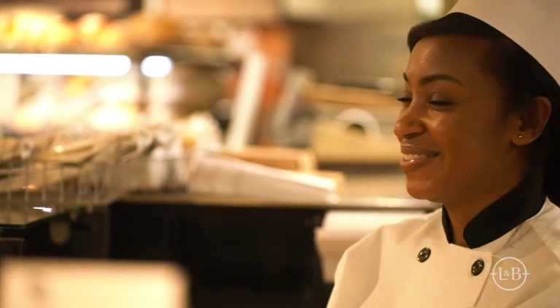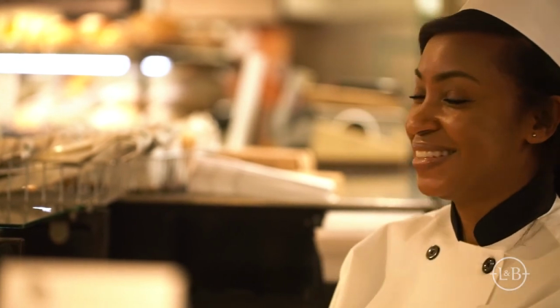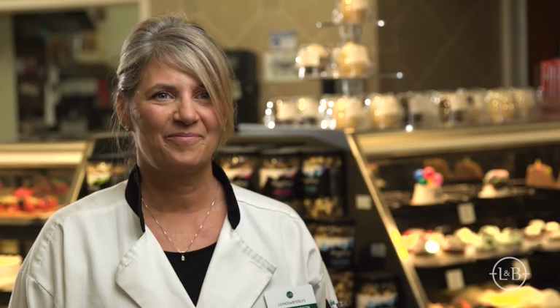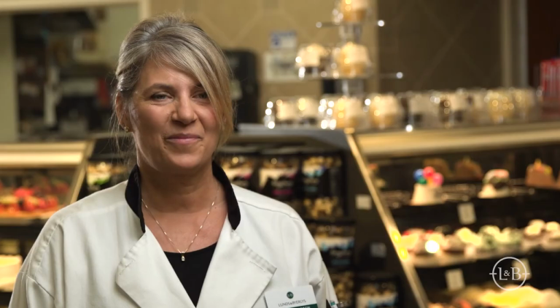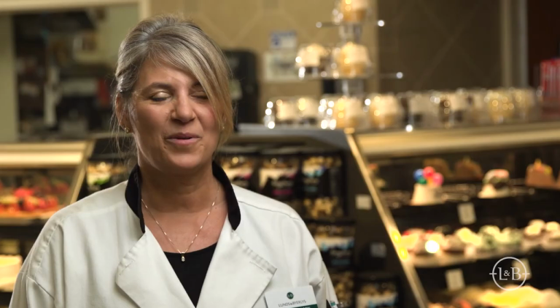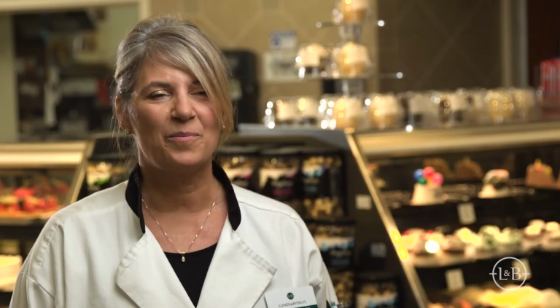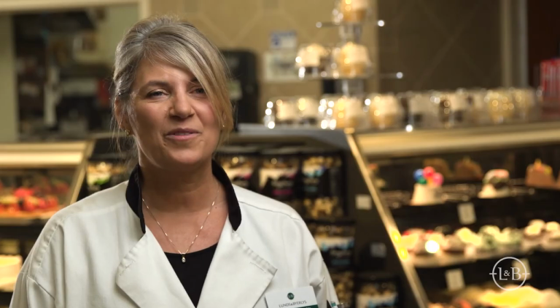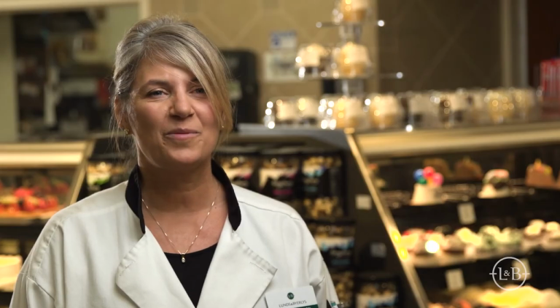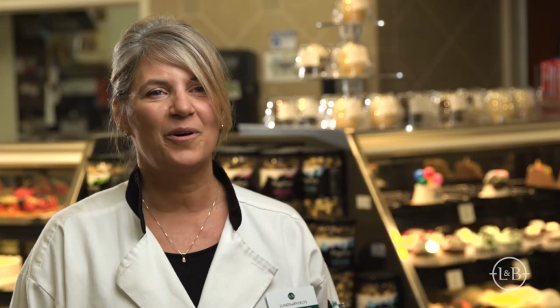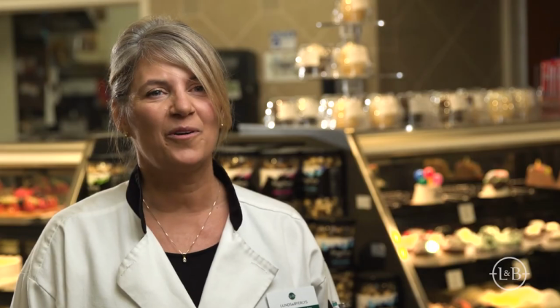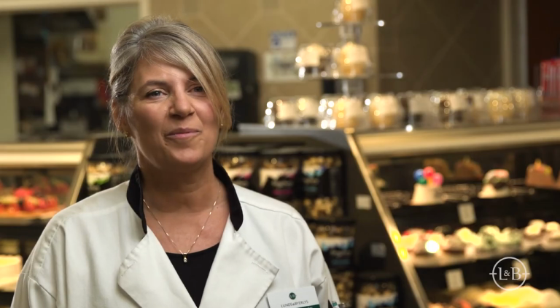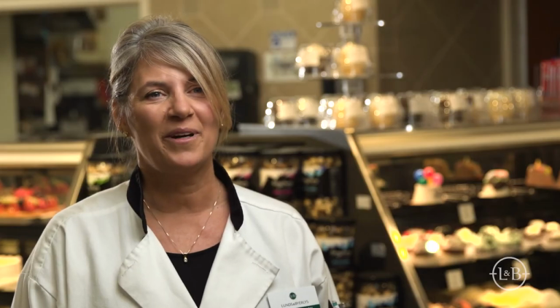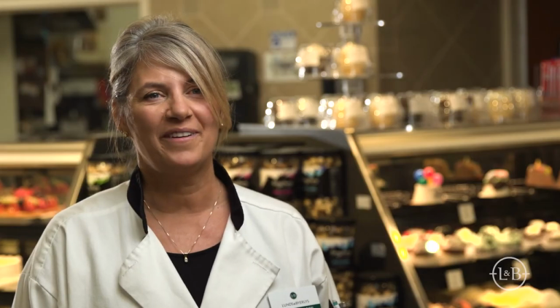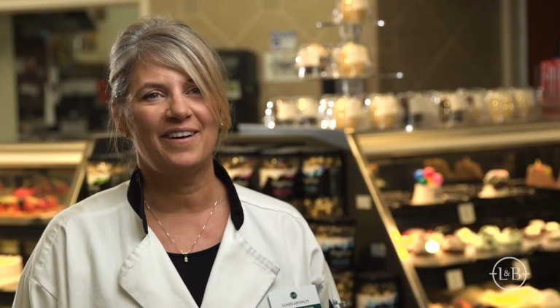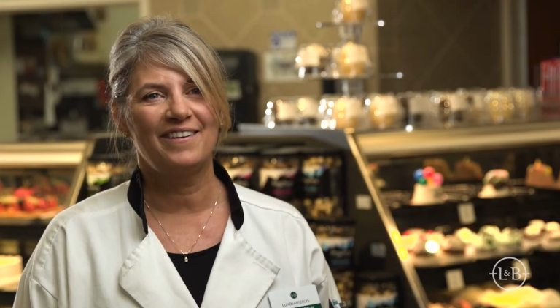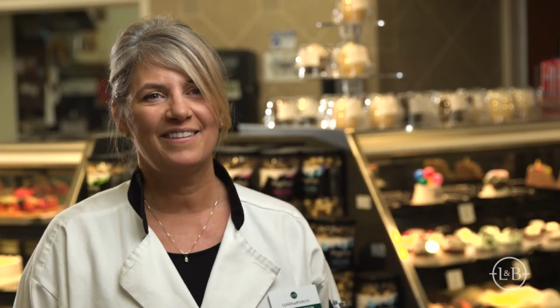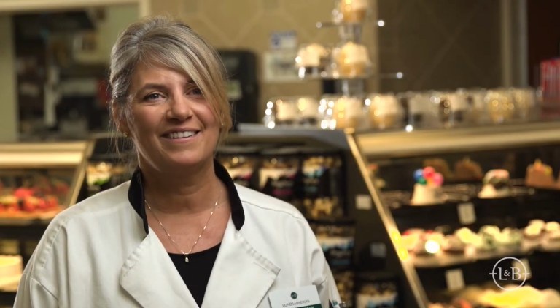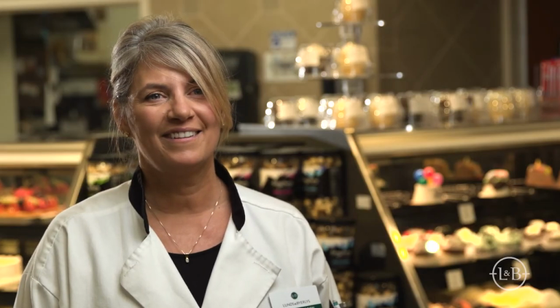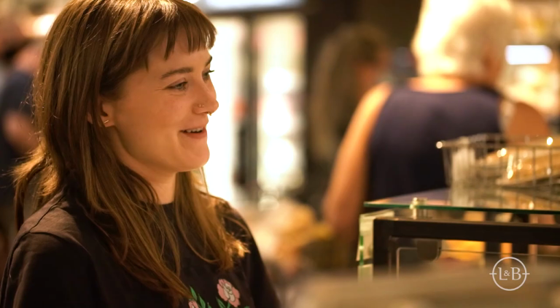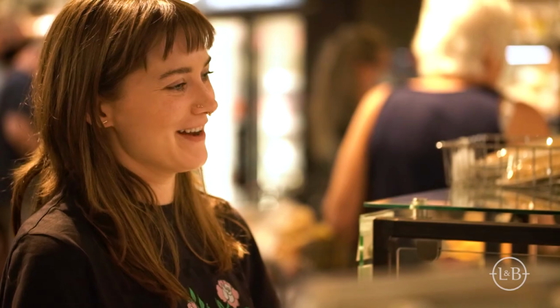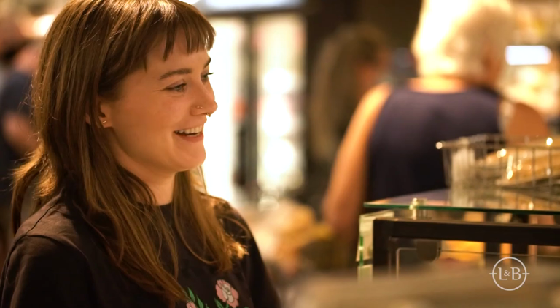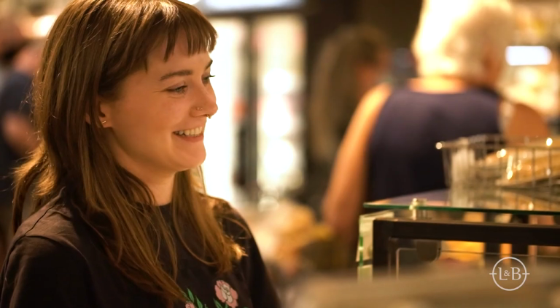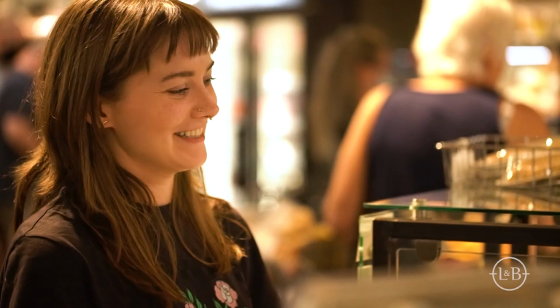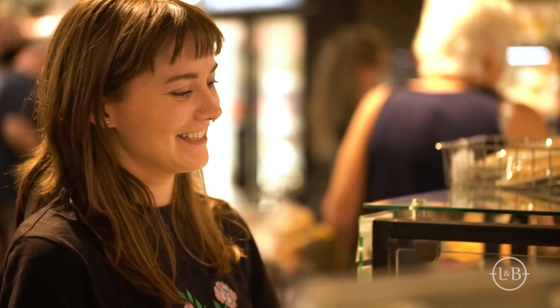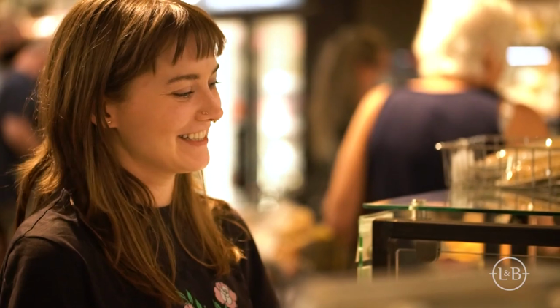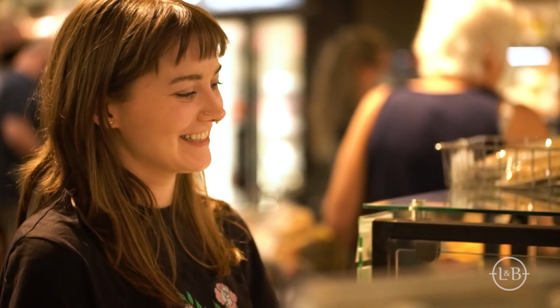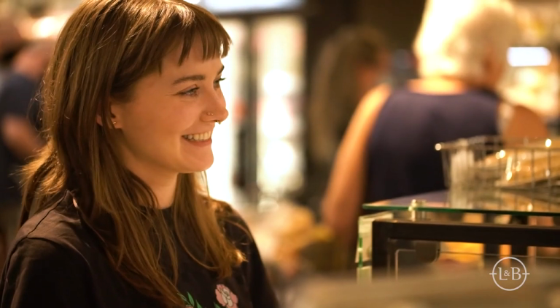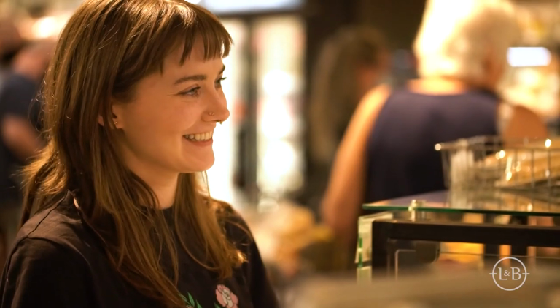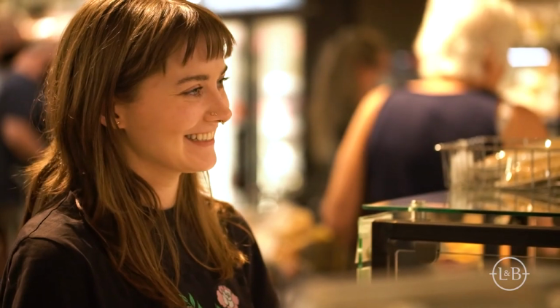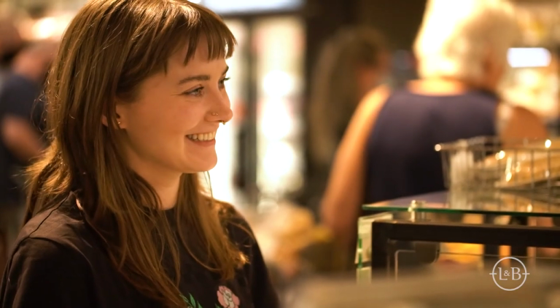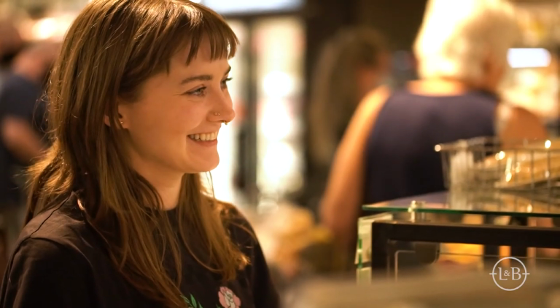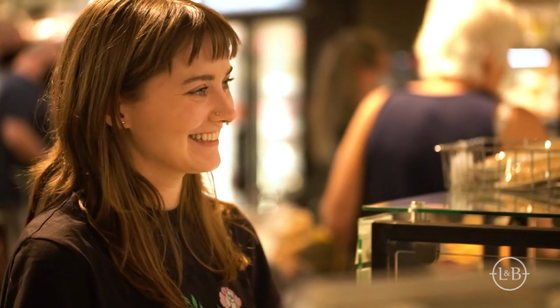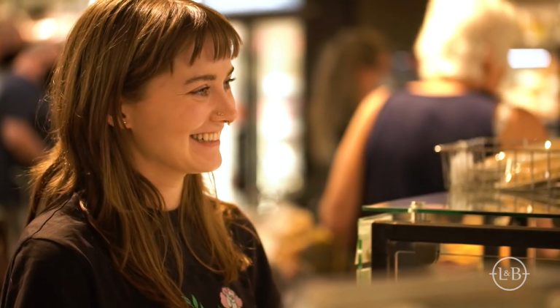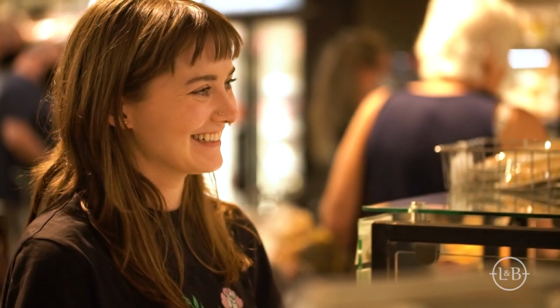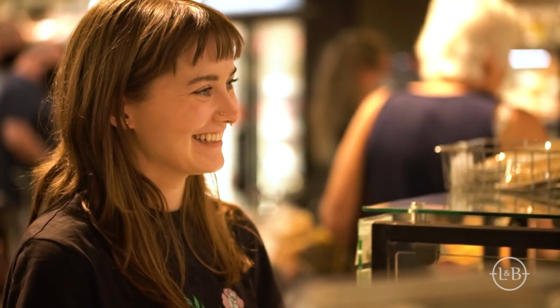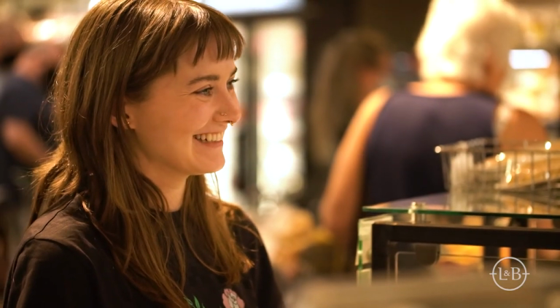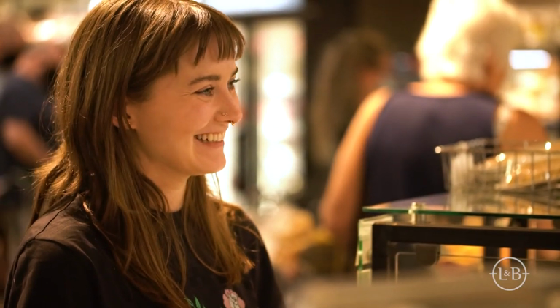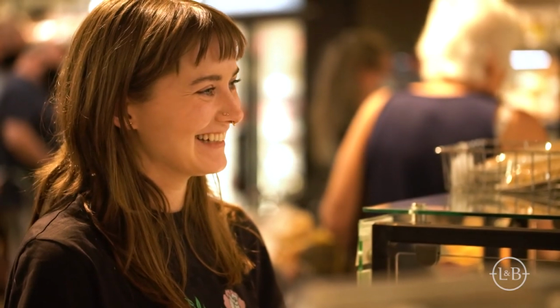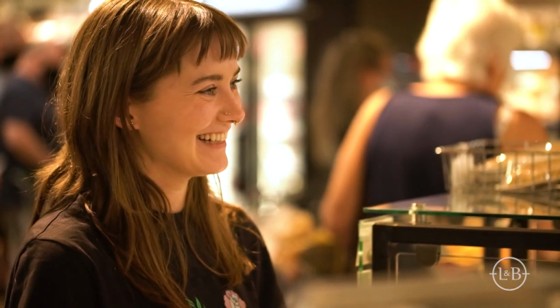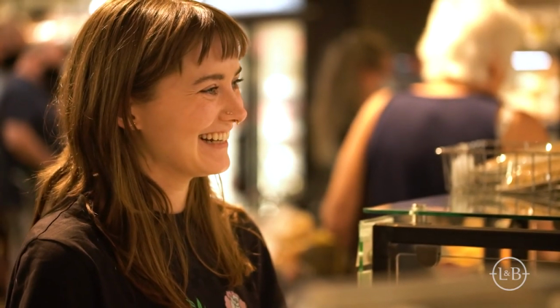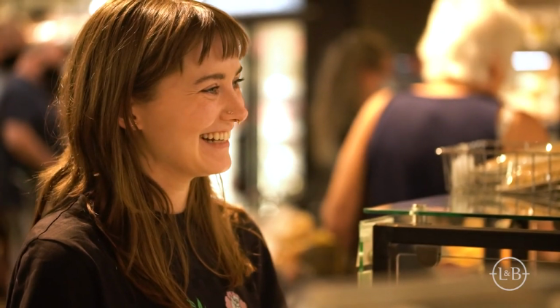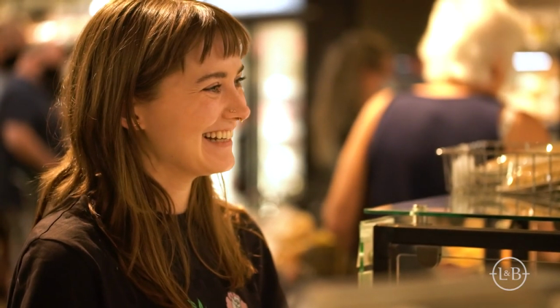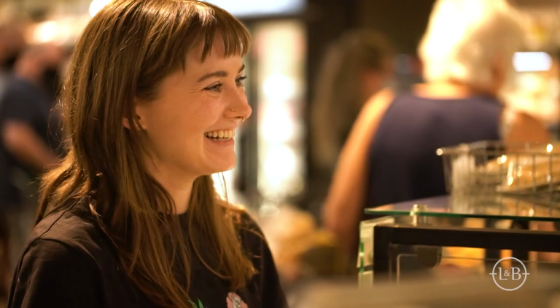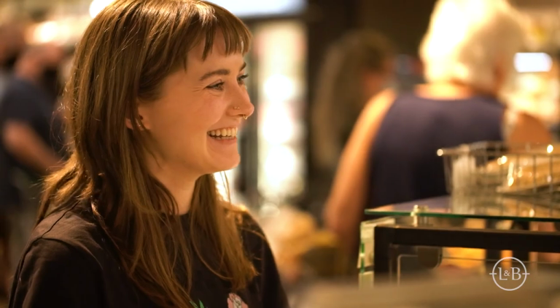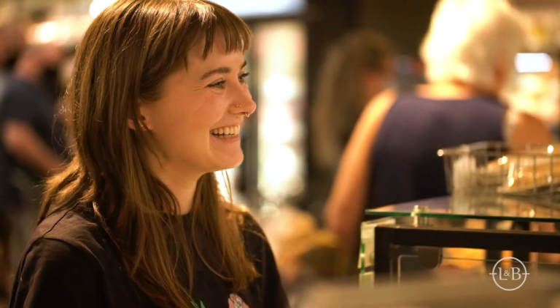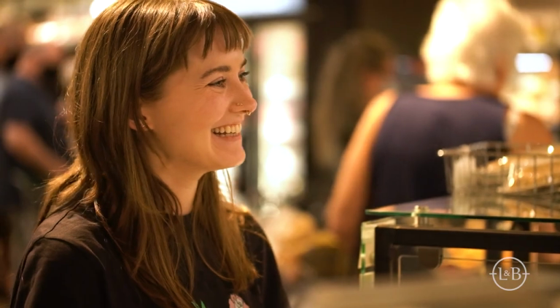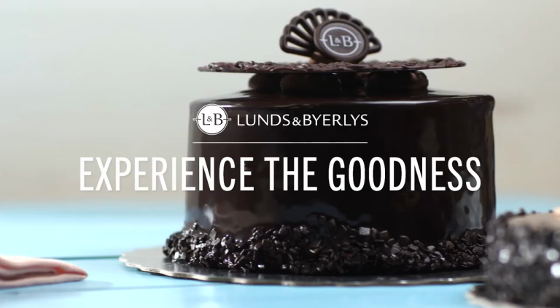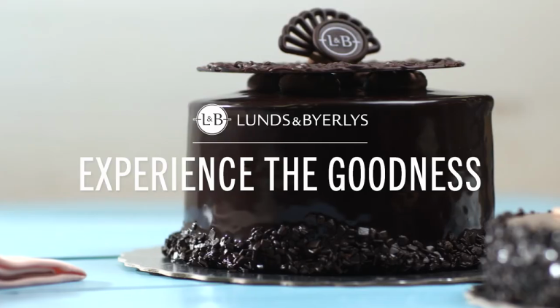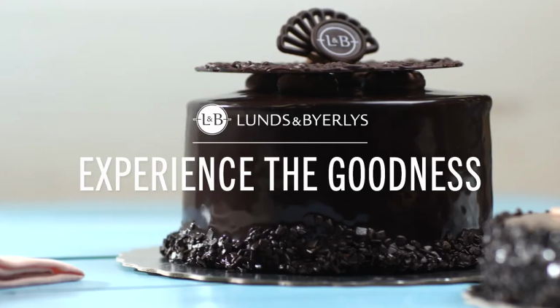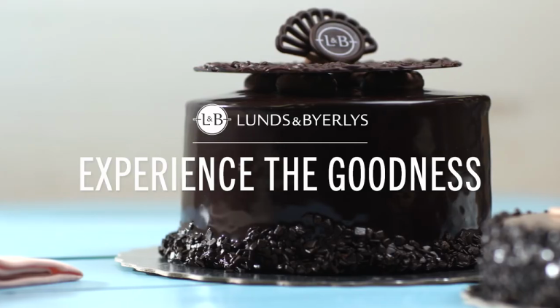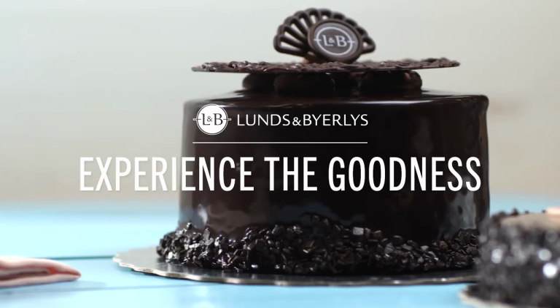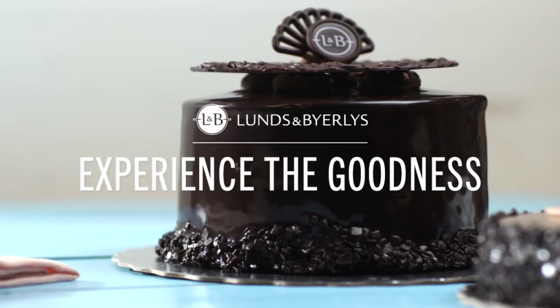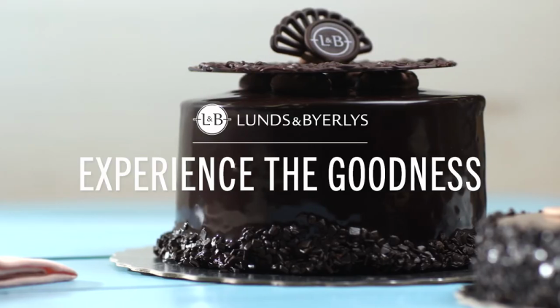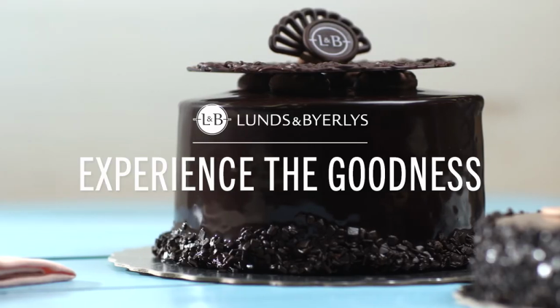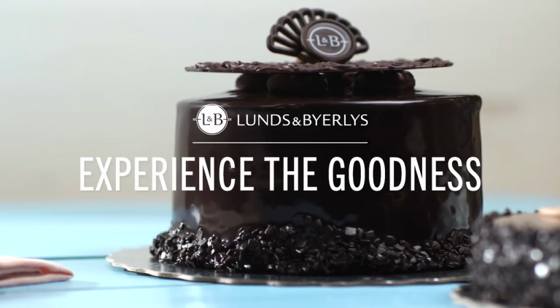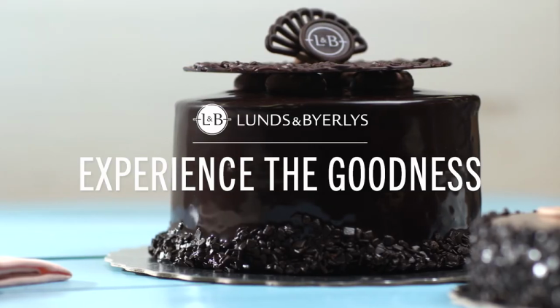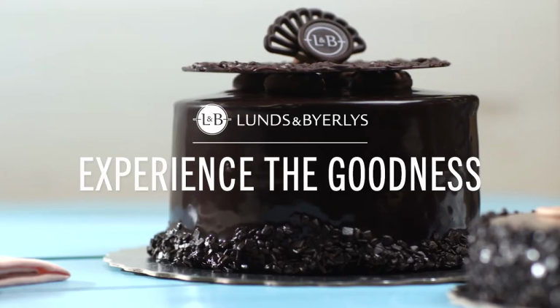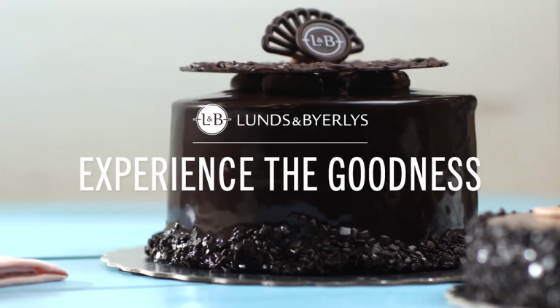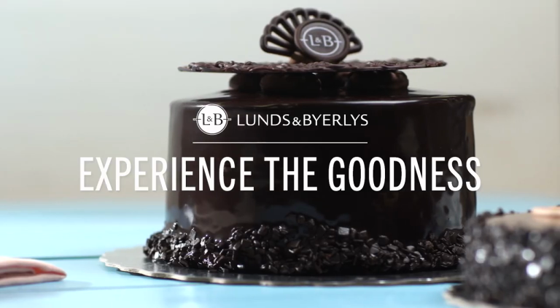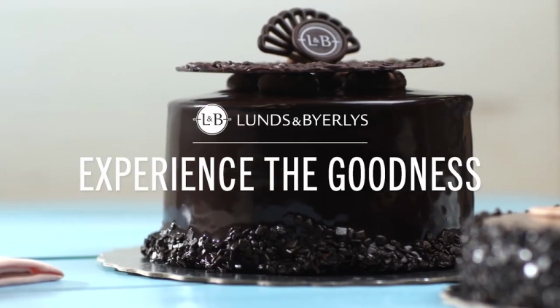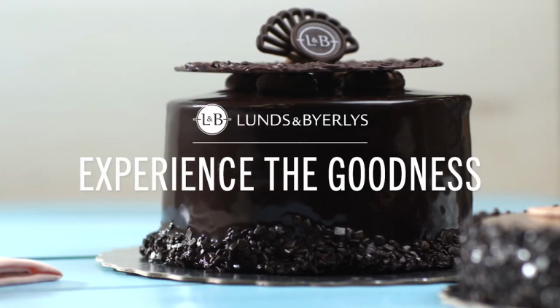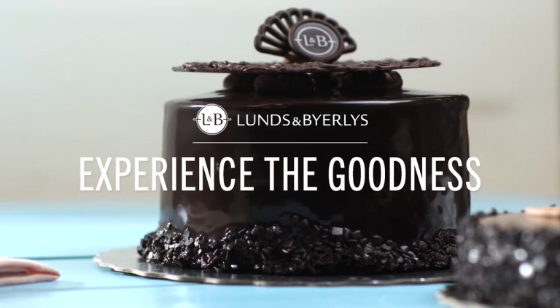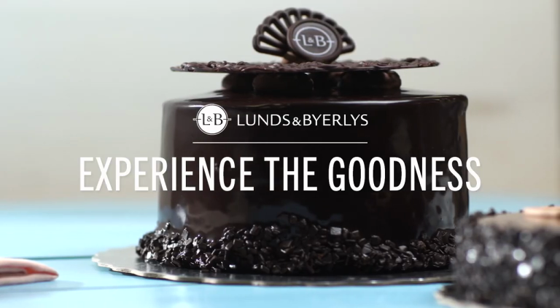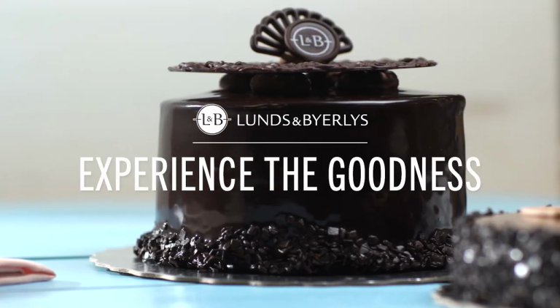The best part of my day is watching customers come up to my case and saying, 'Wow, this is so beautiful.'